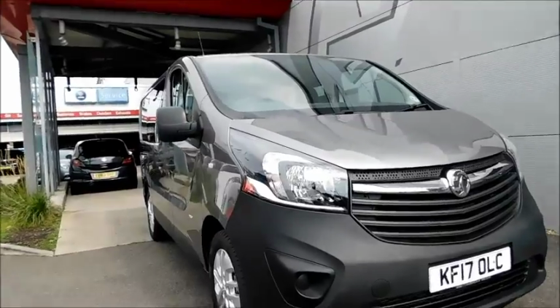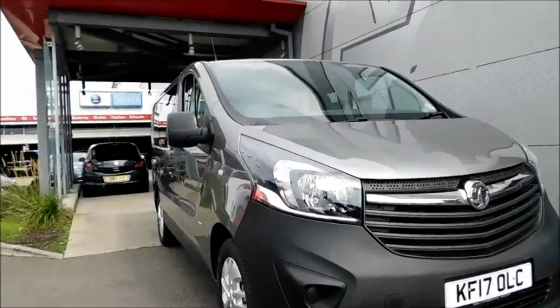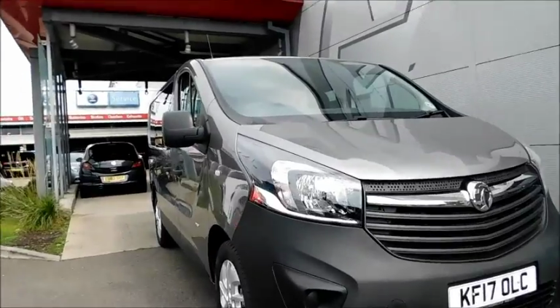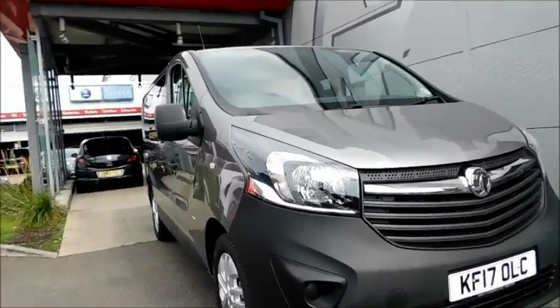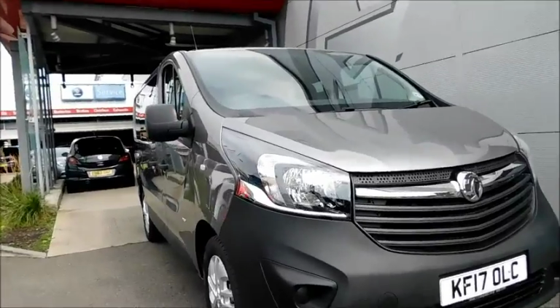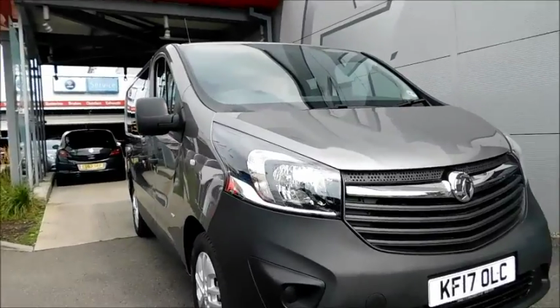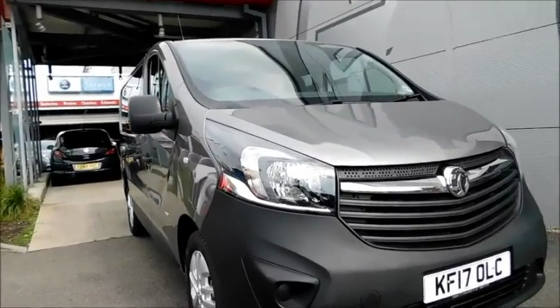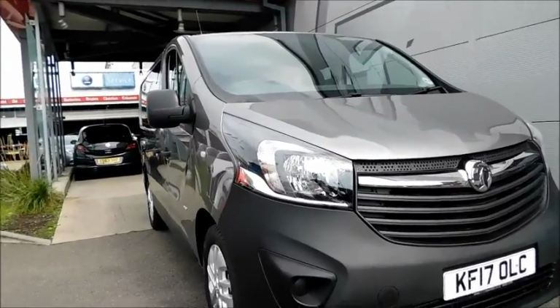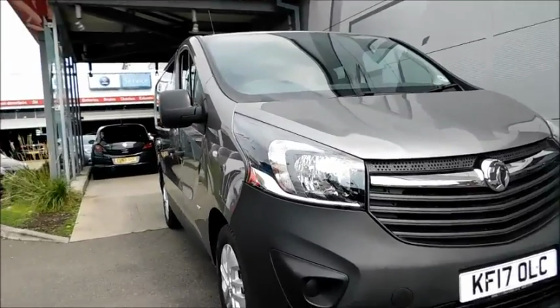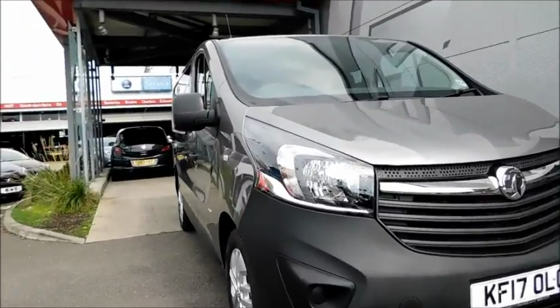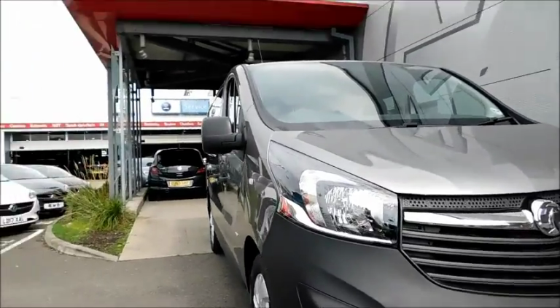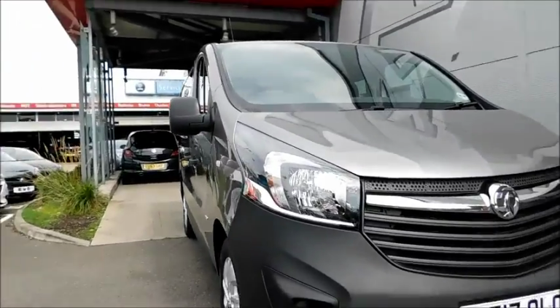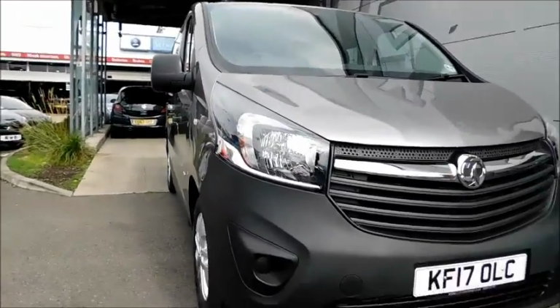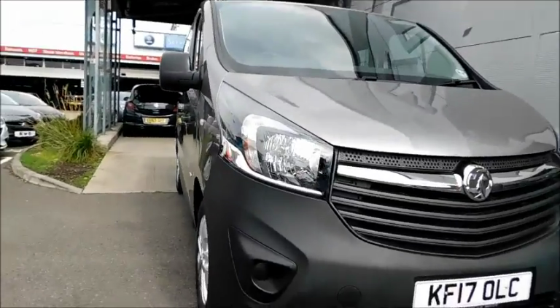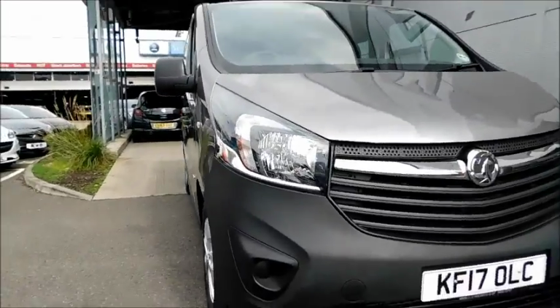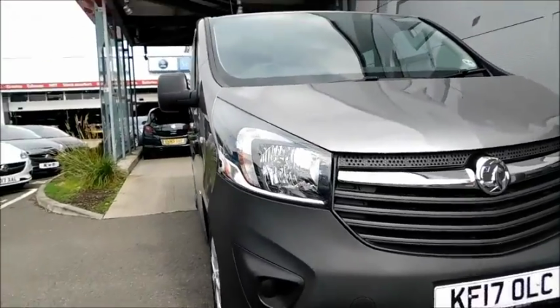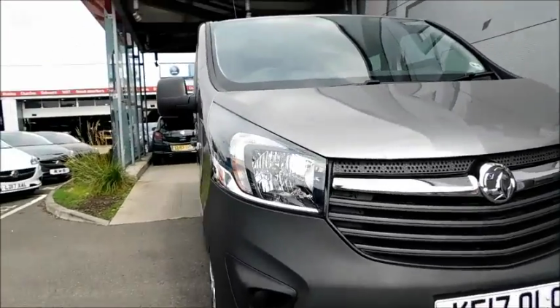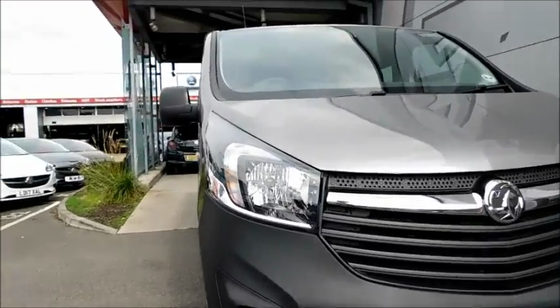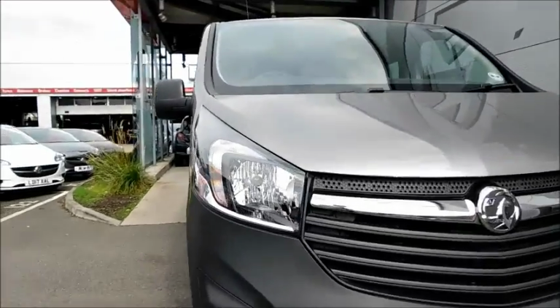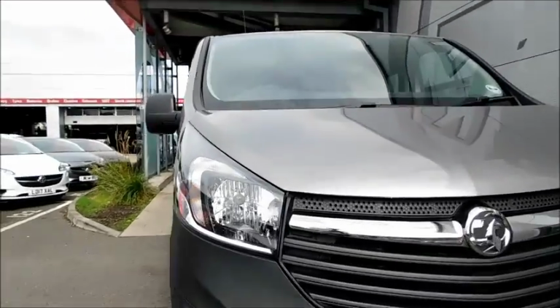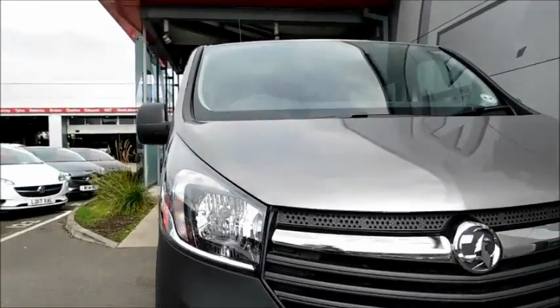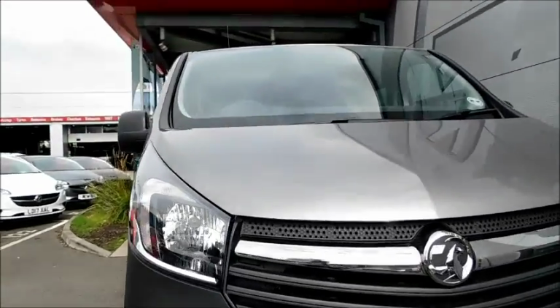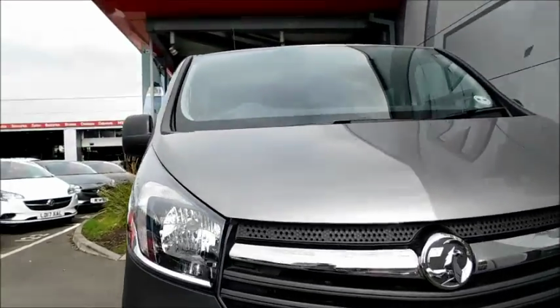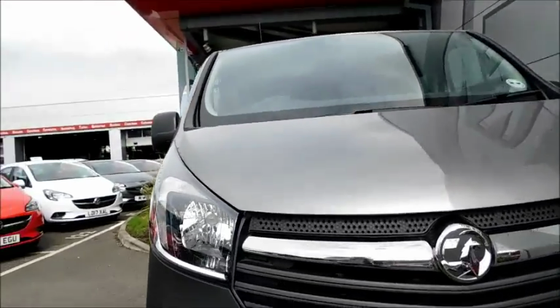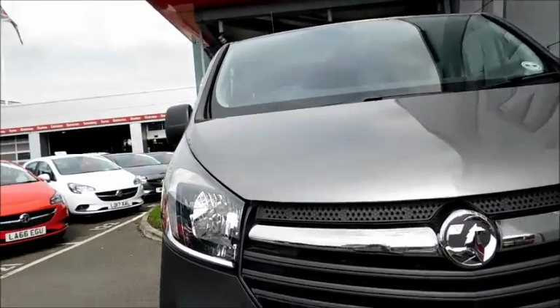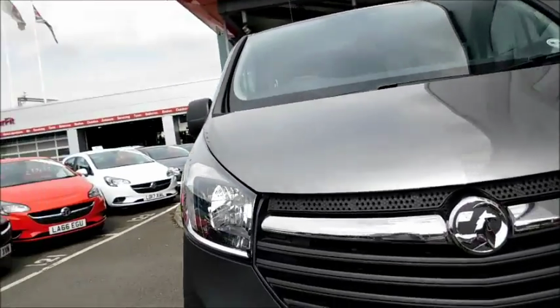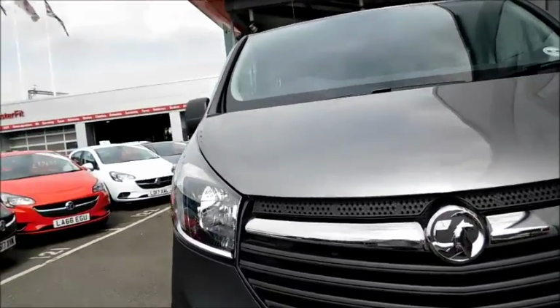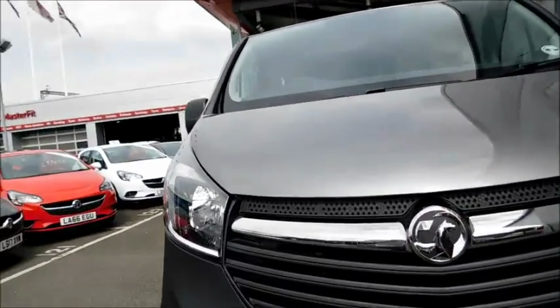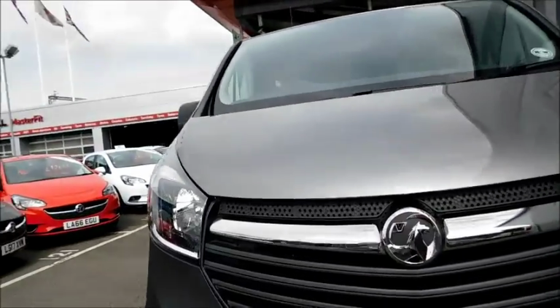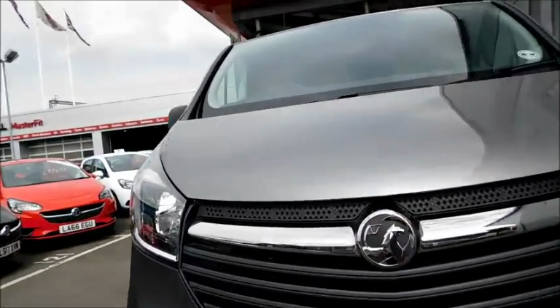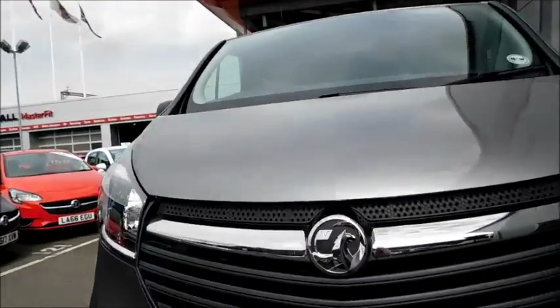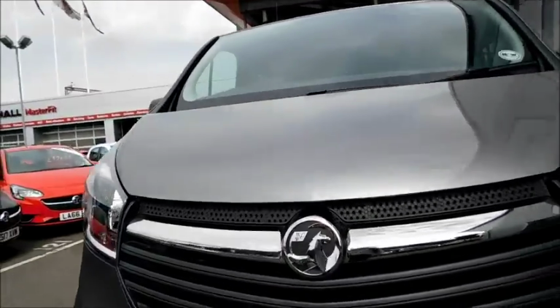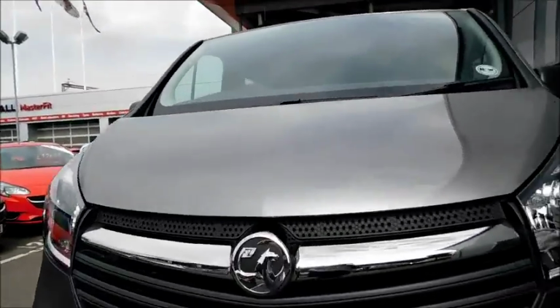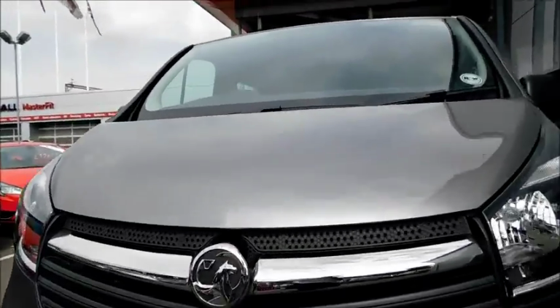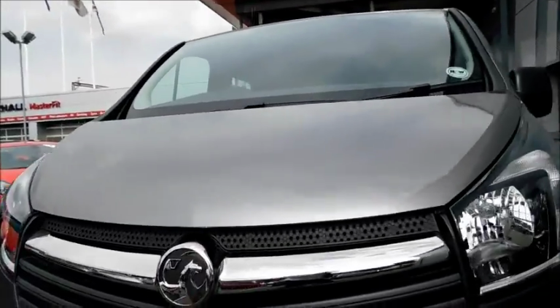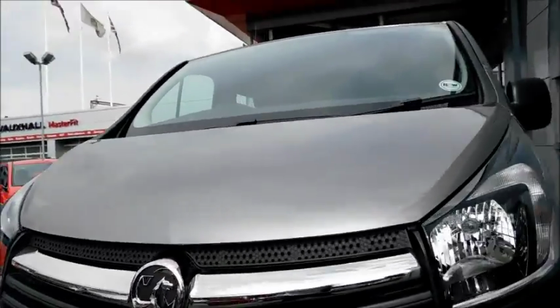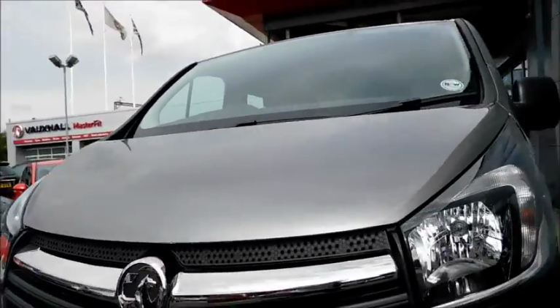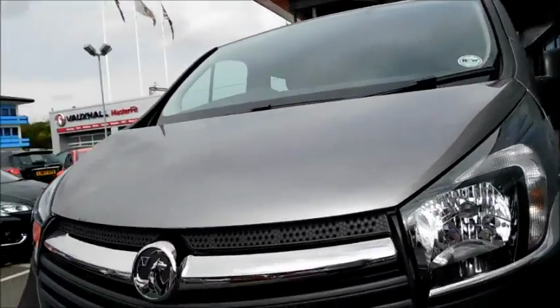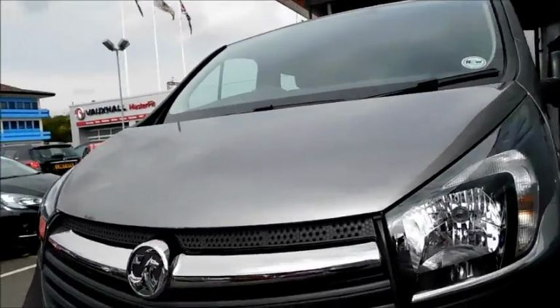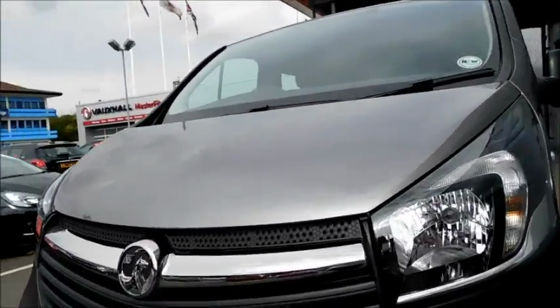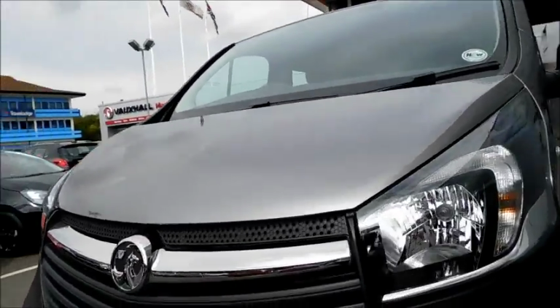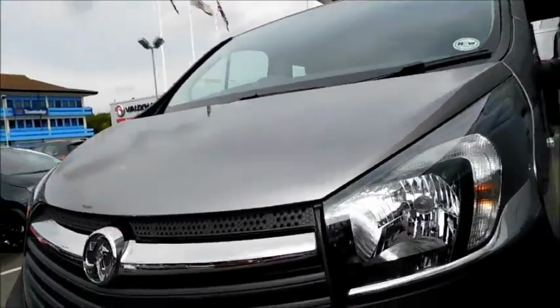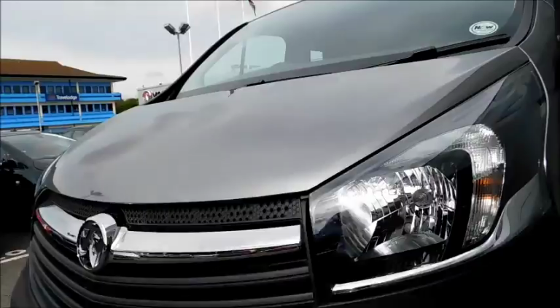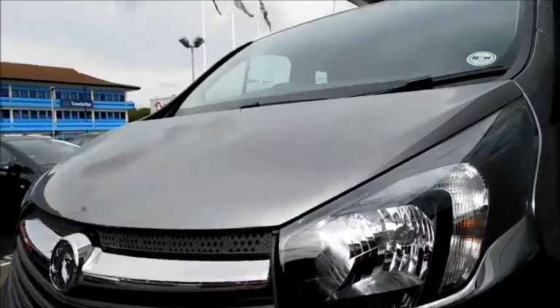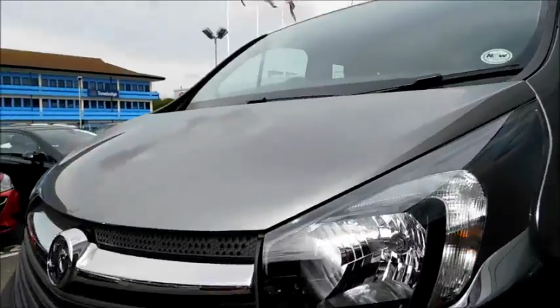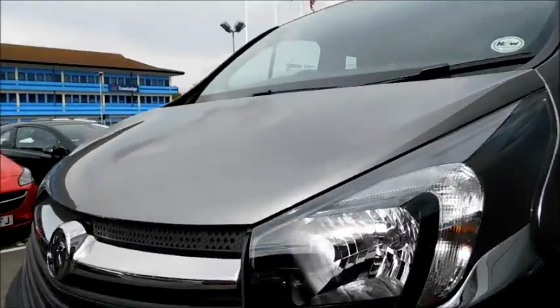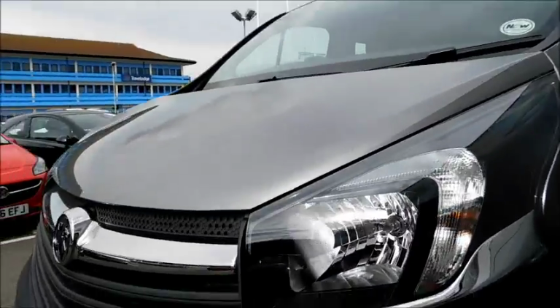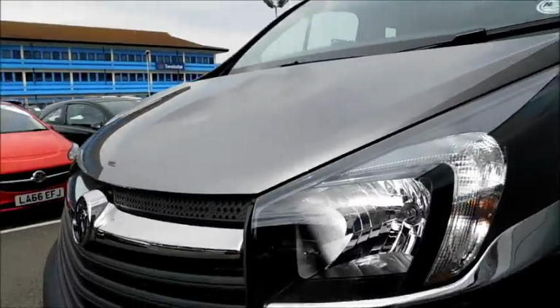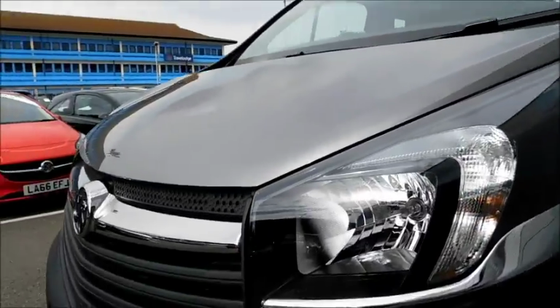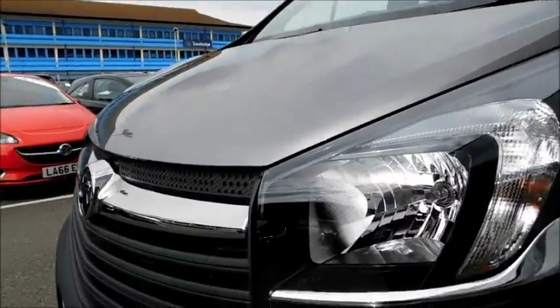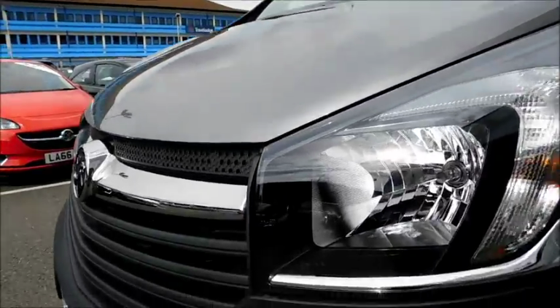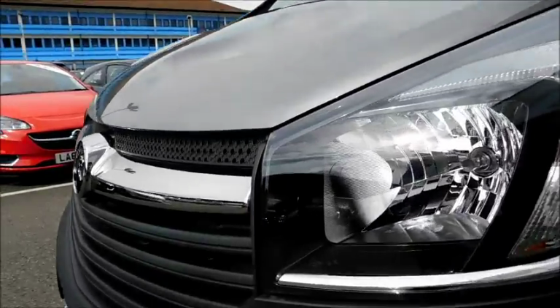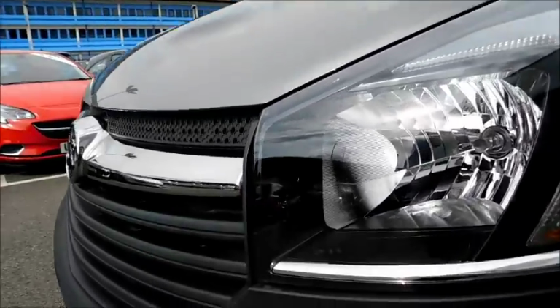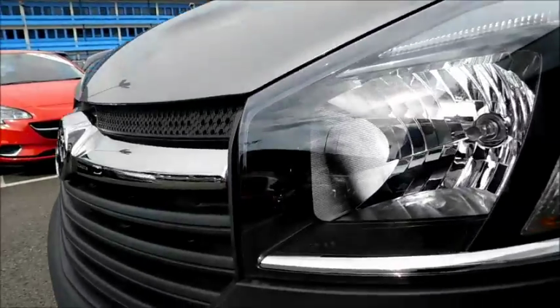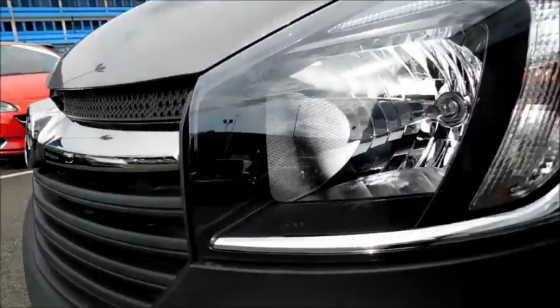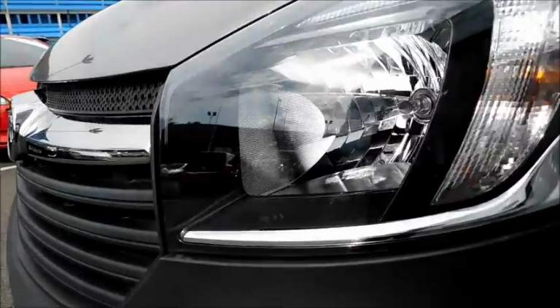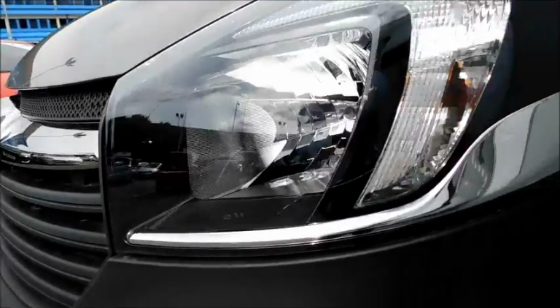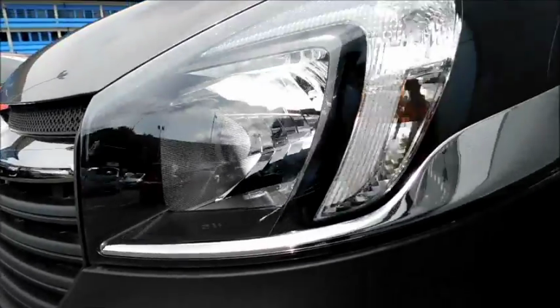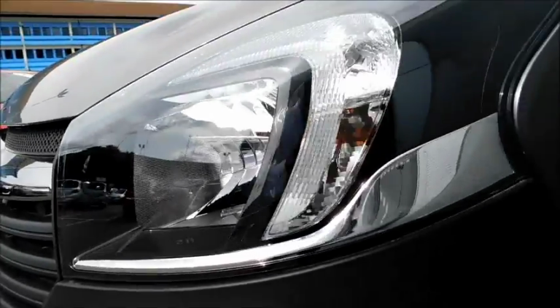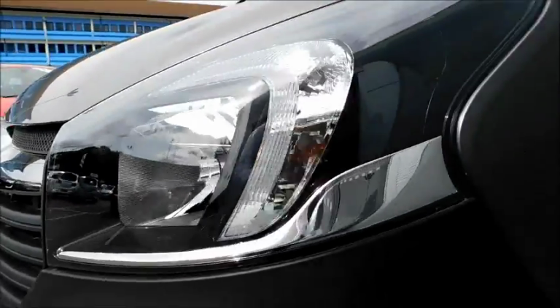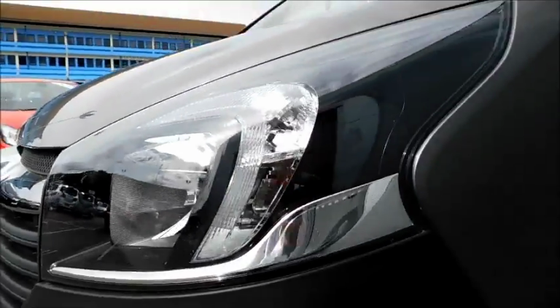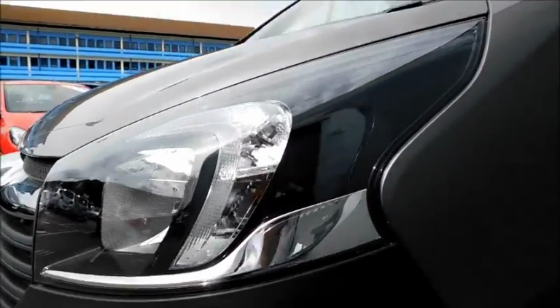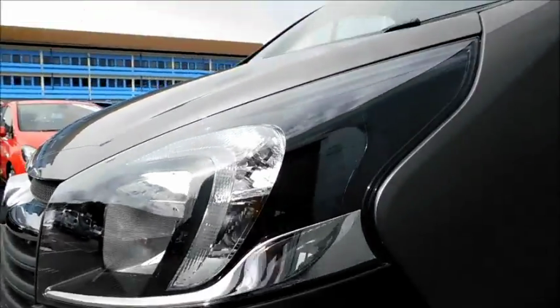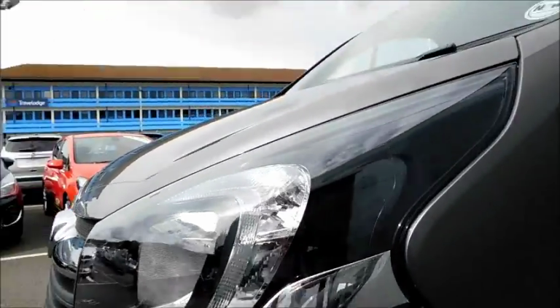Take a look at this vehicle and you'll notice its very distinctive headlights with LED daytime running lights and a chrome strip running across the grille. You can also notice the chrome strip in the headlight unit itself.